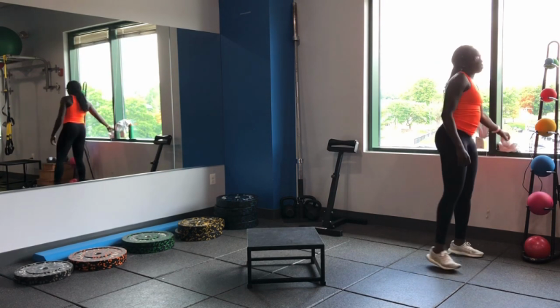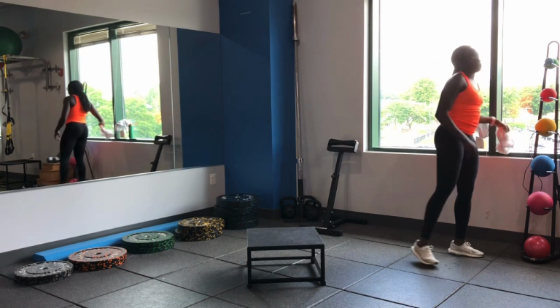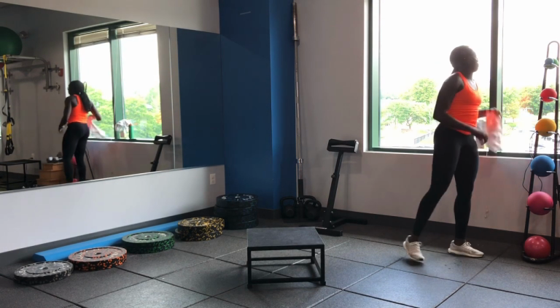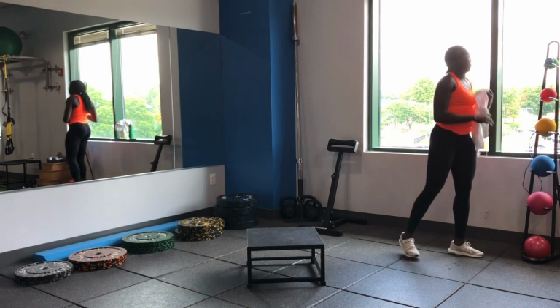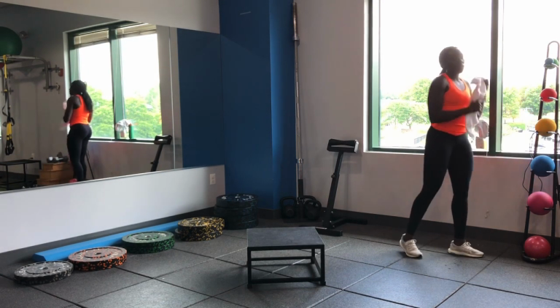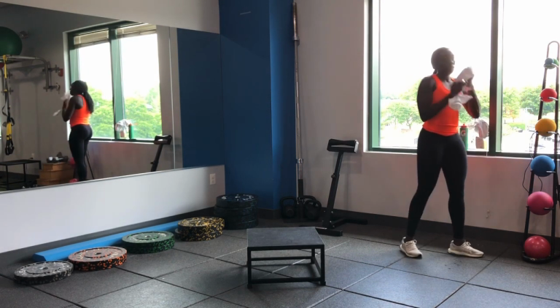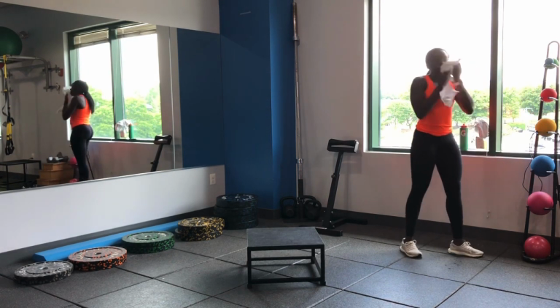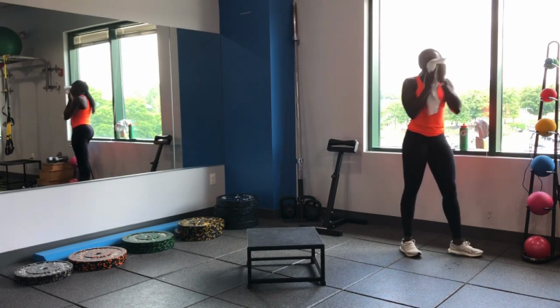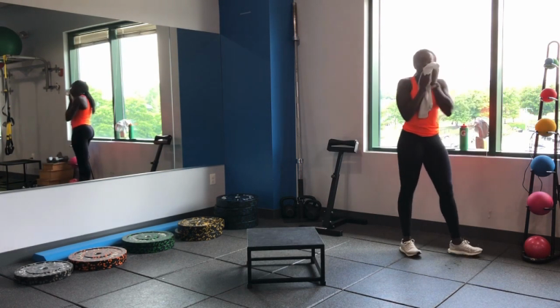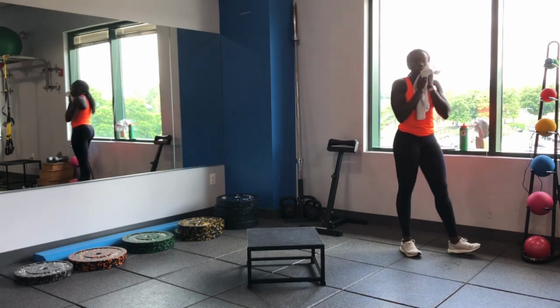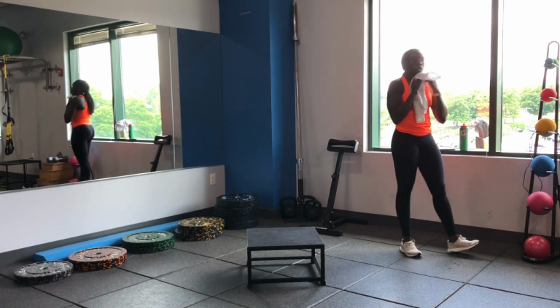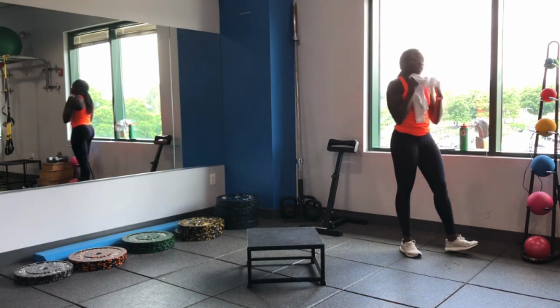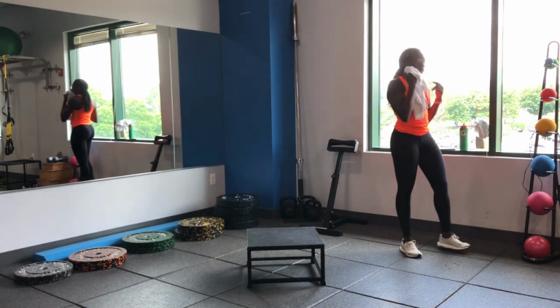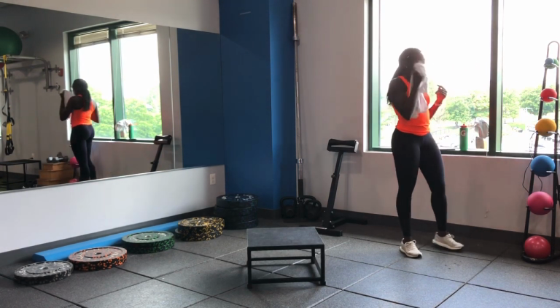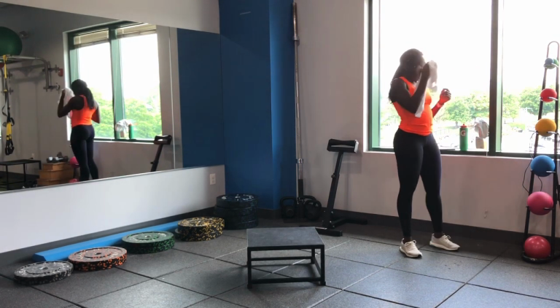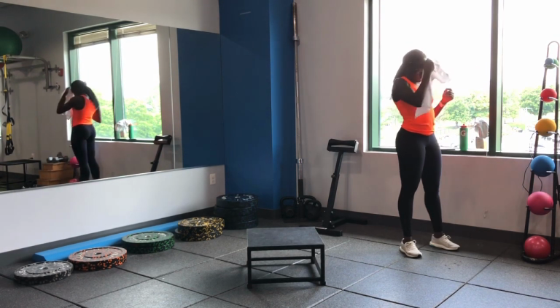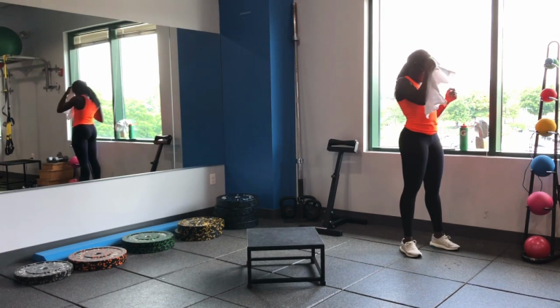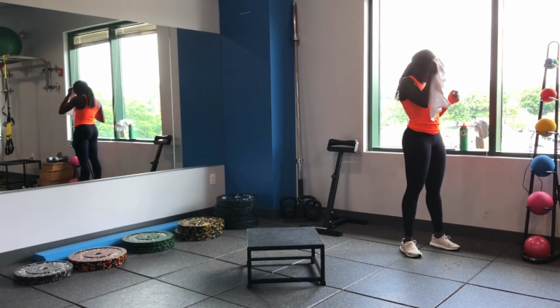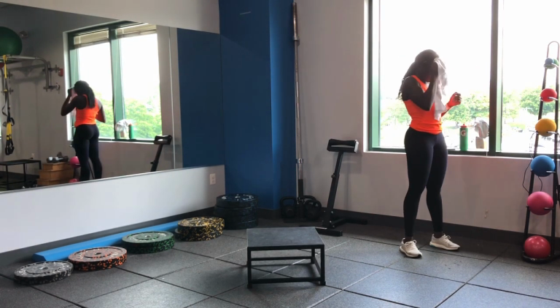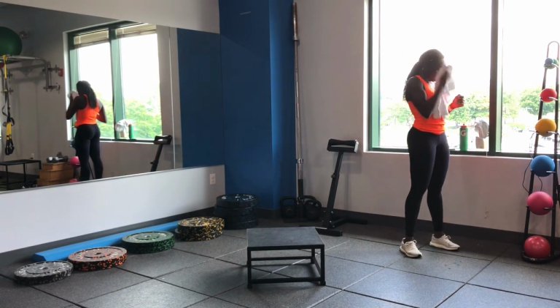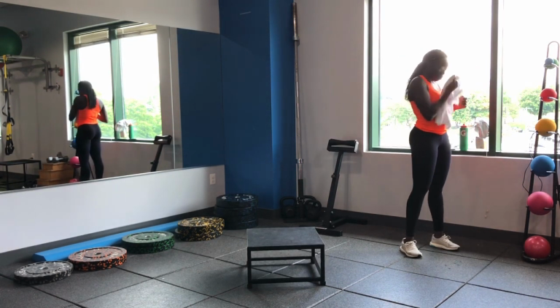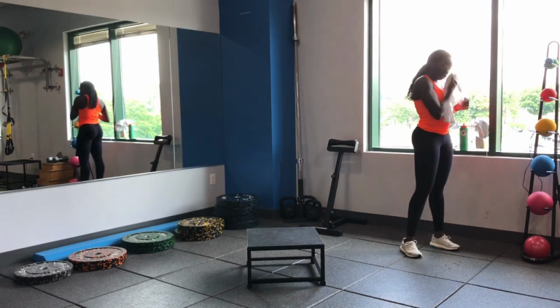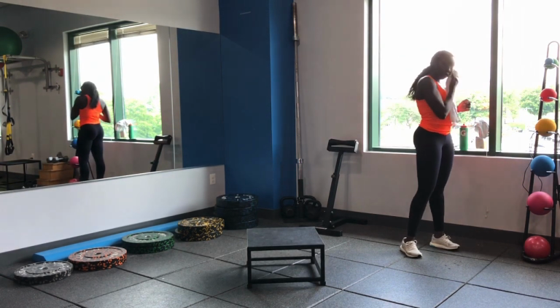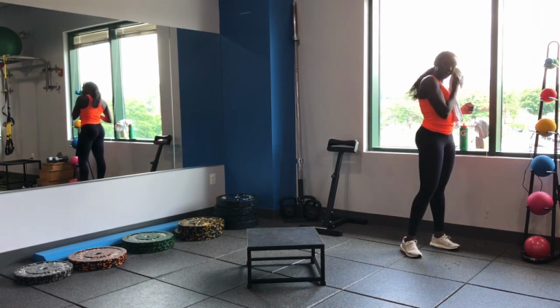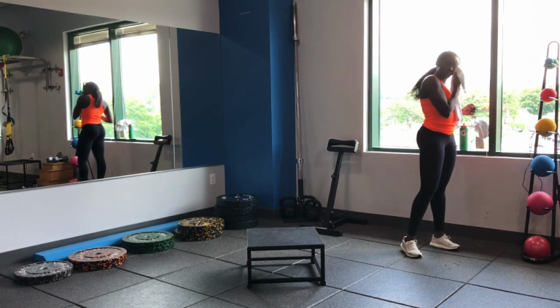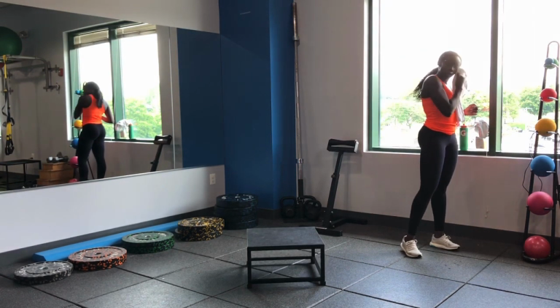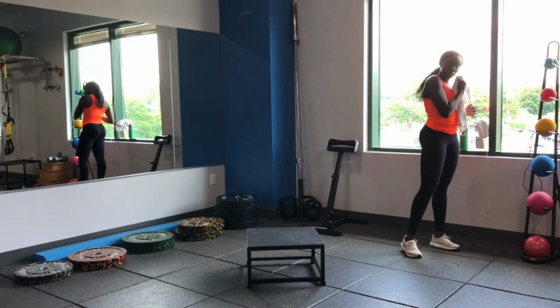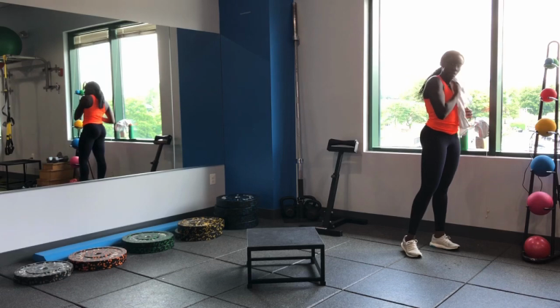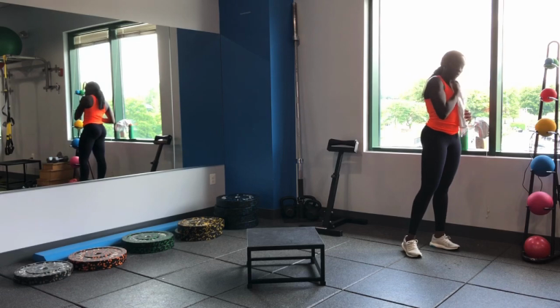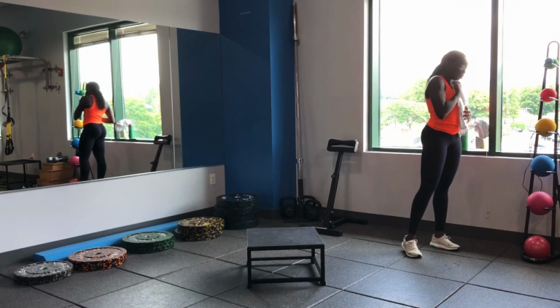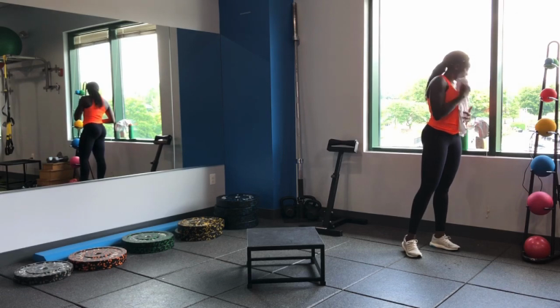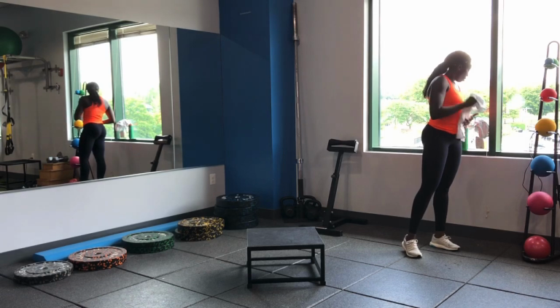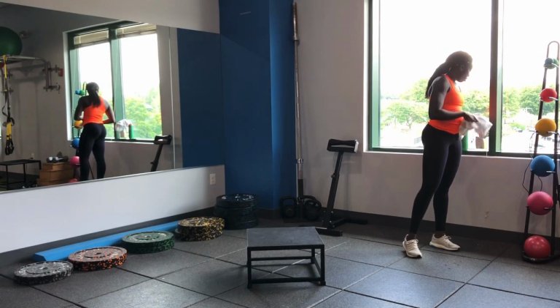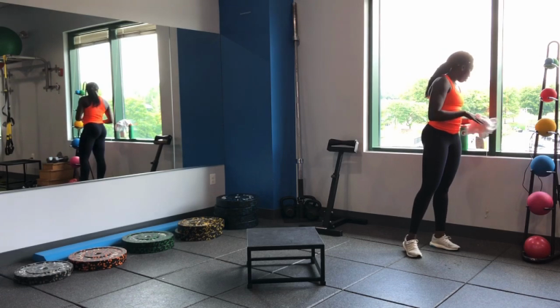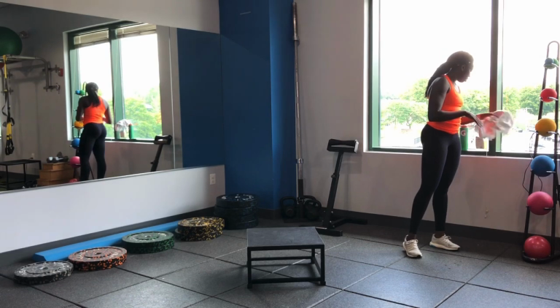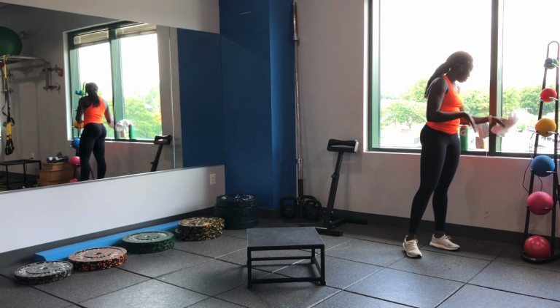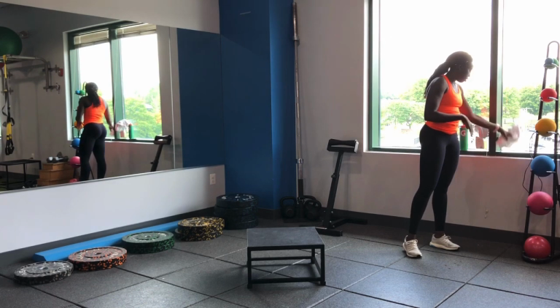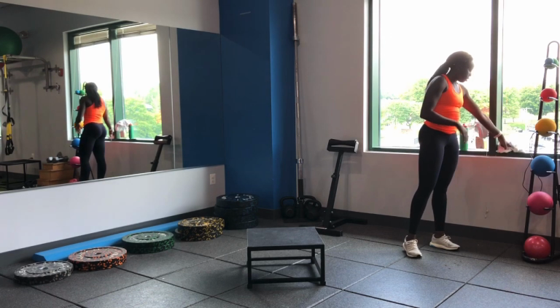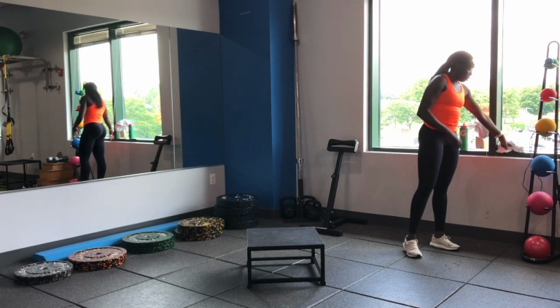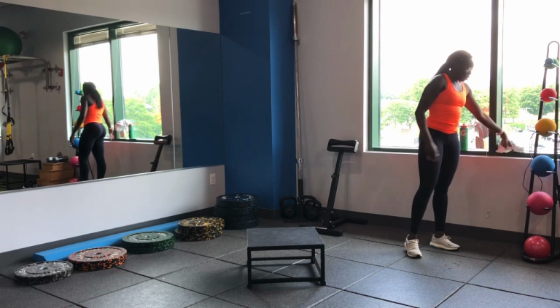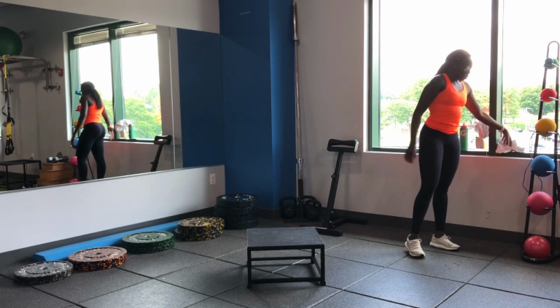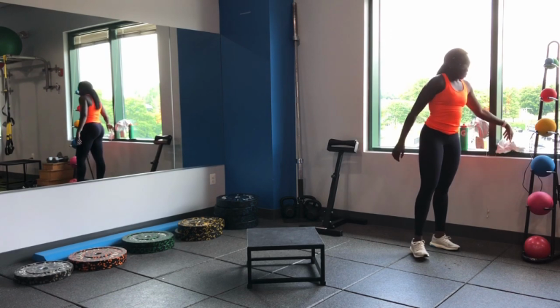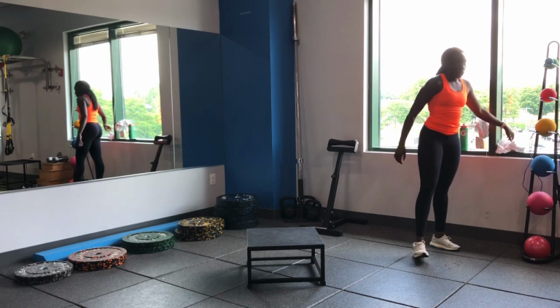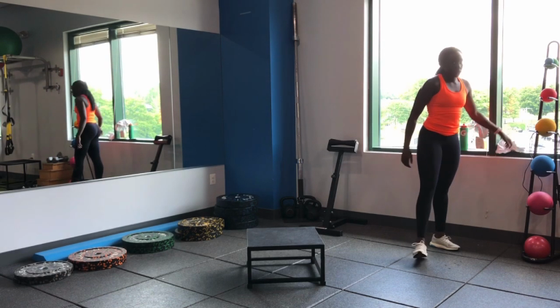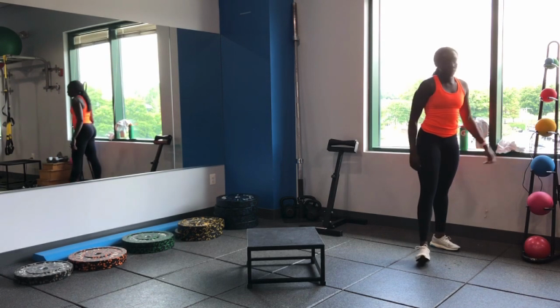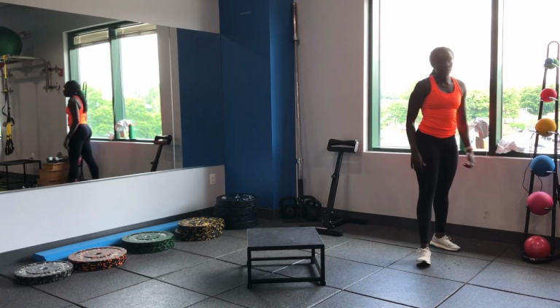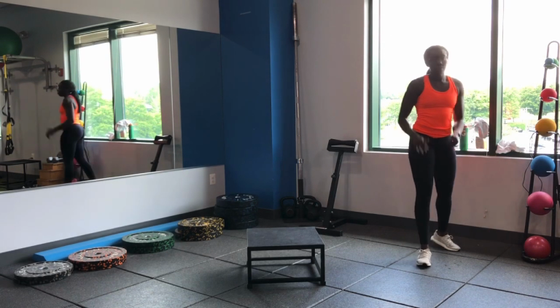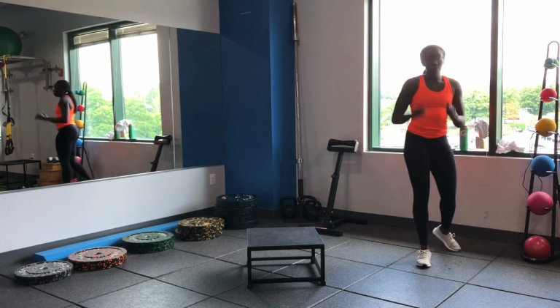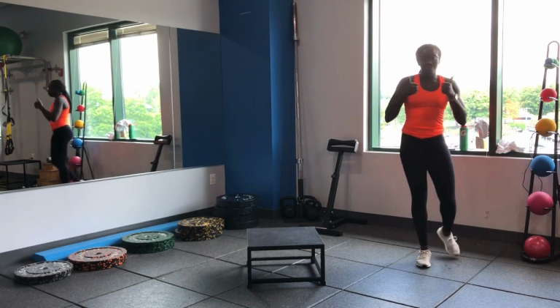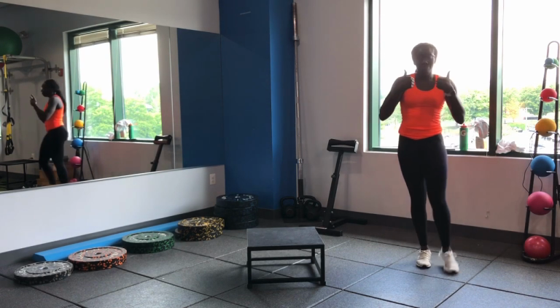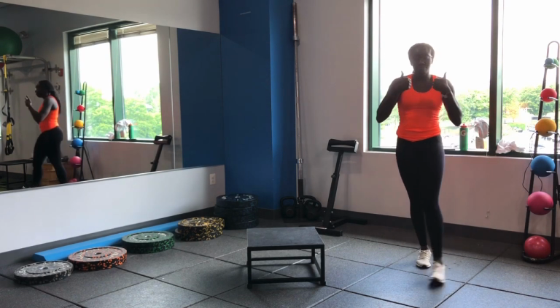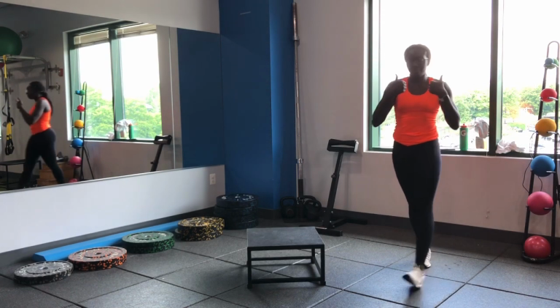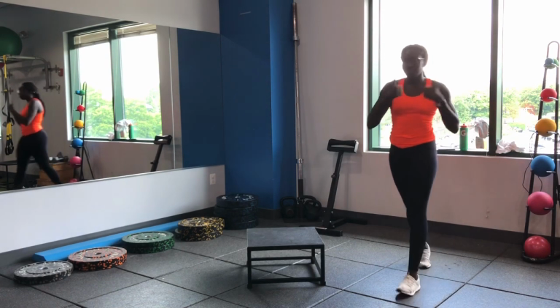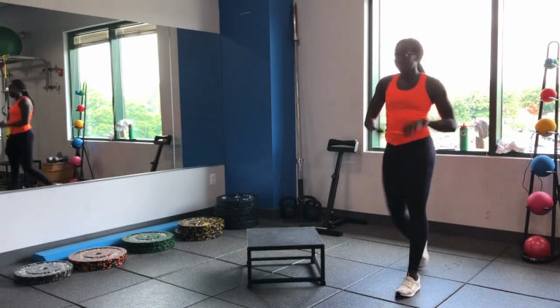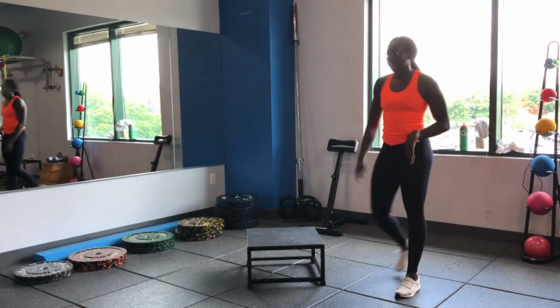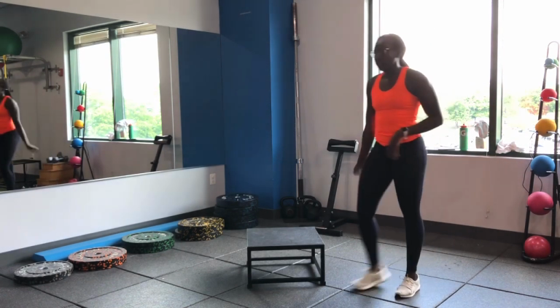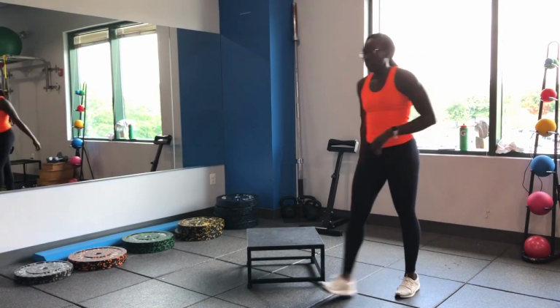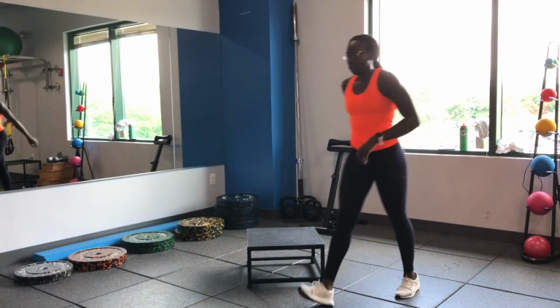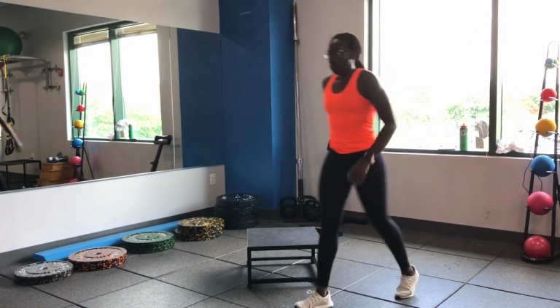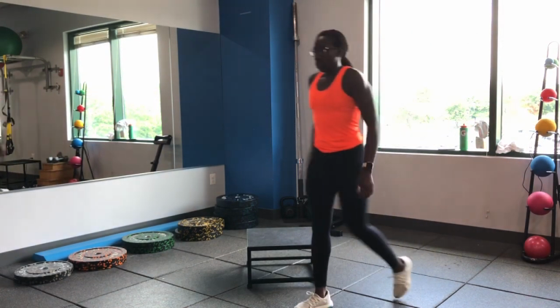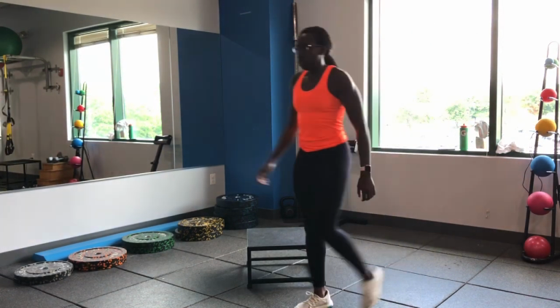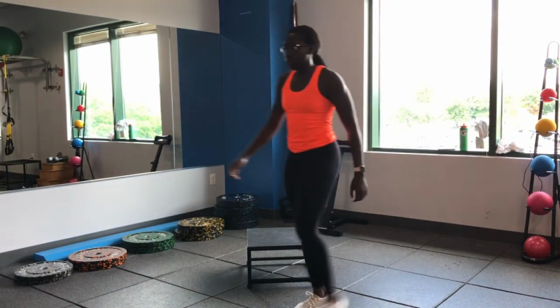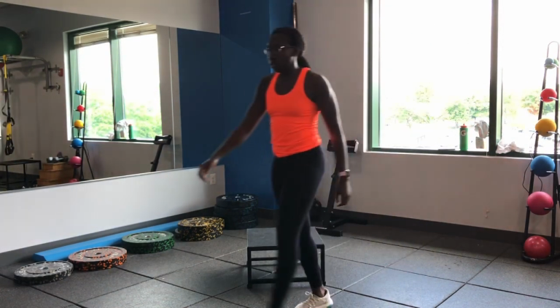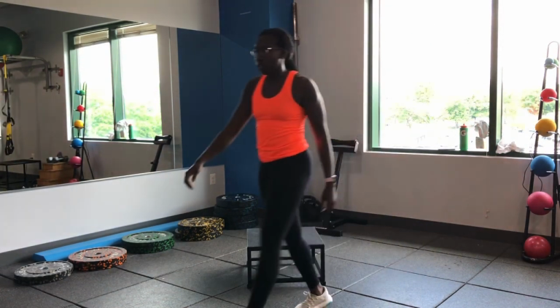Nice work guys — get some hydration, get some carbs in you. Make sure you get a little bit of a stretch, and we'll see you next time.